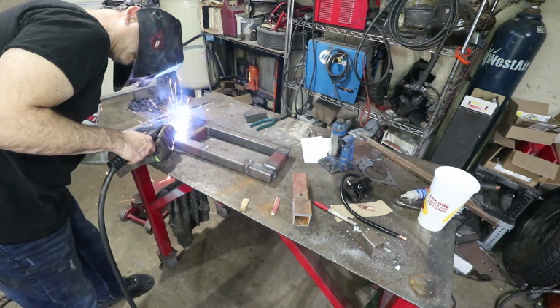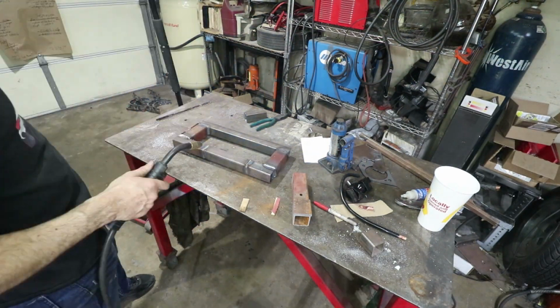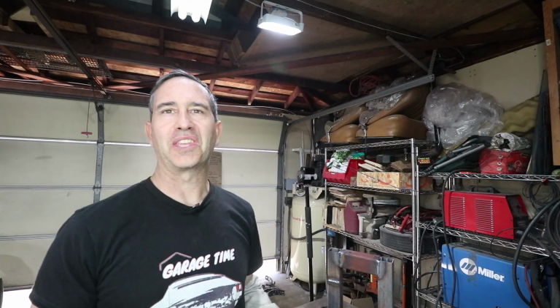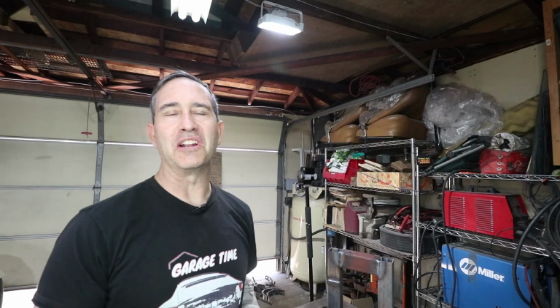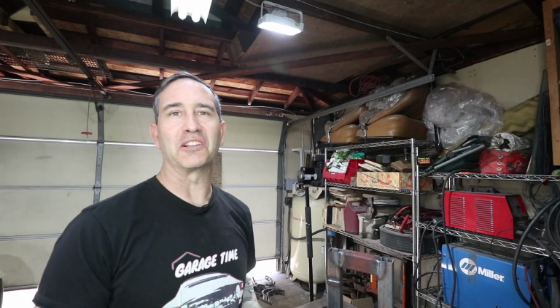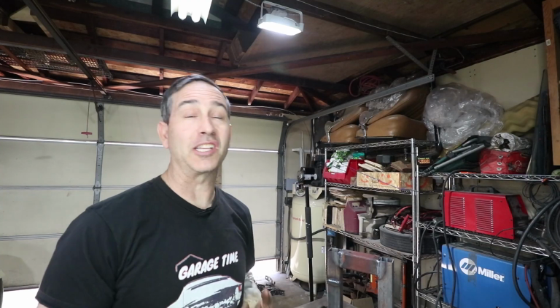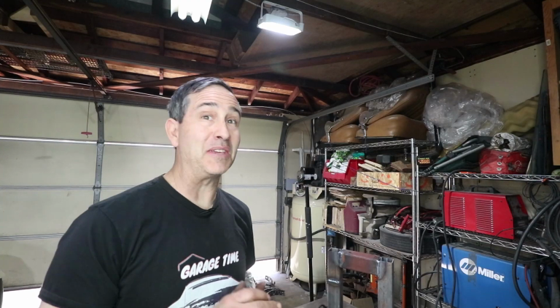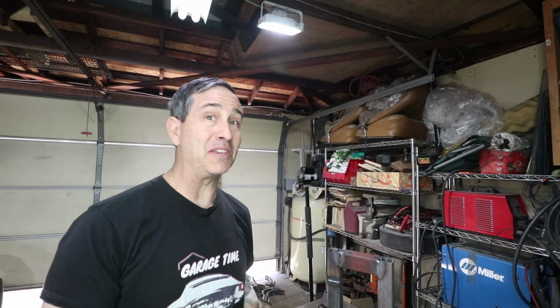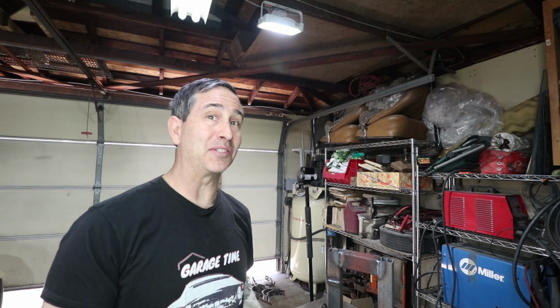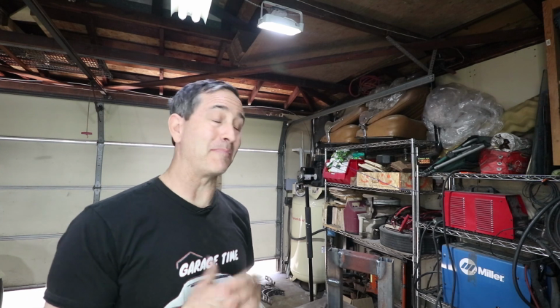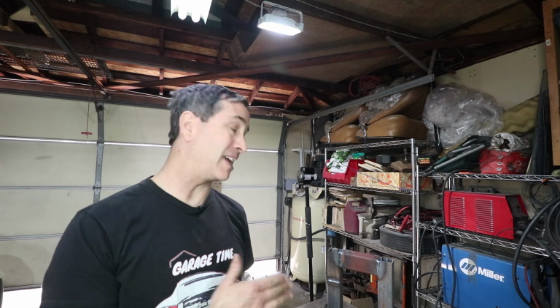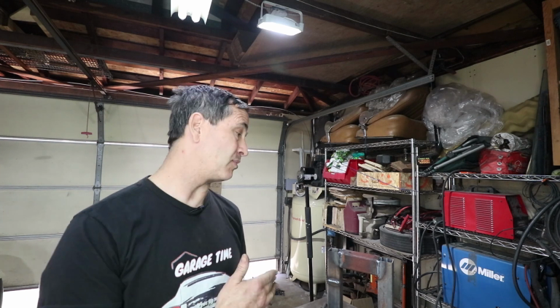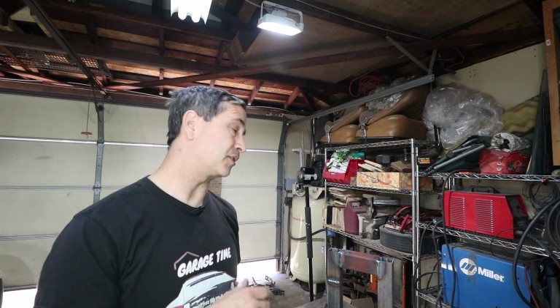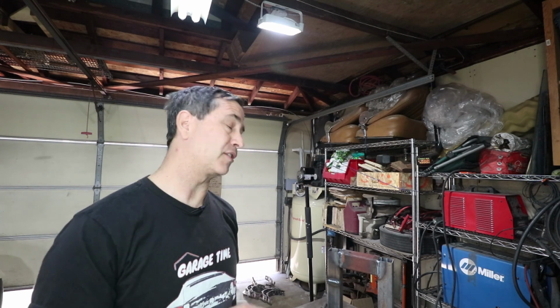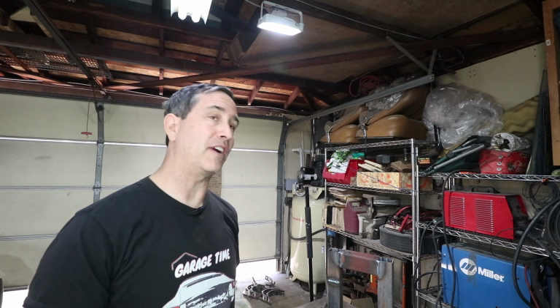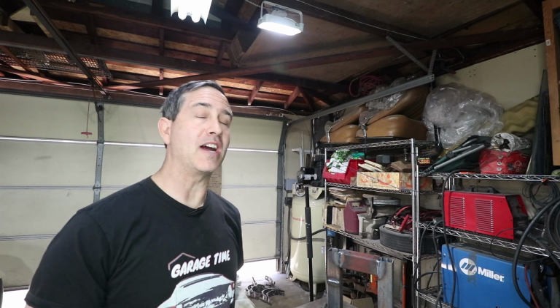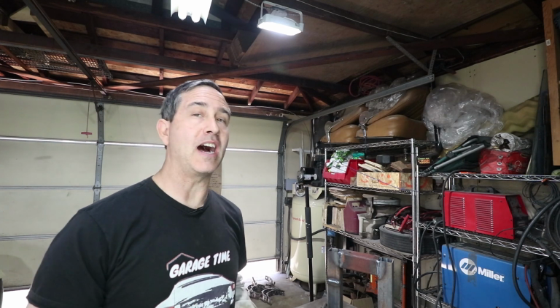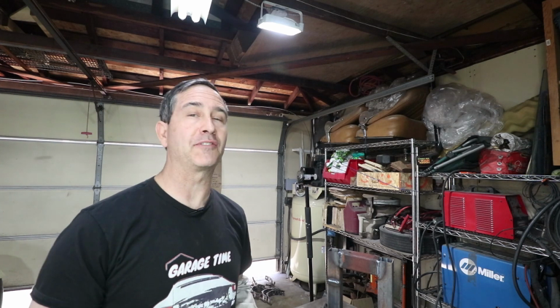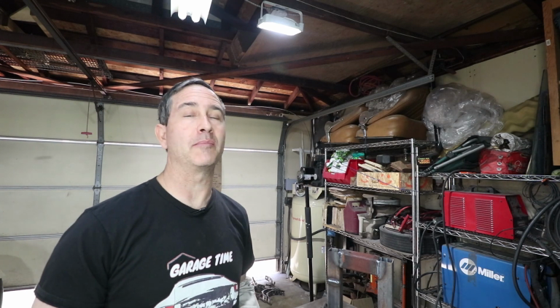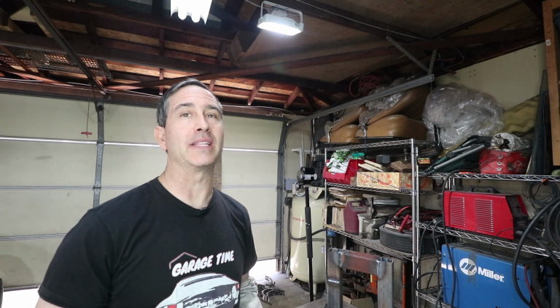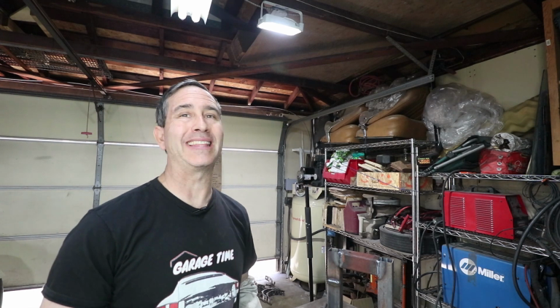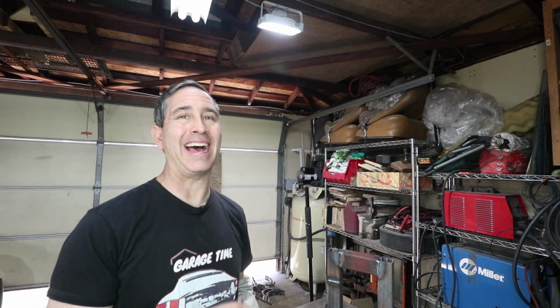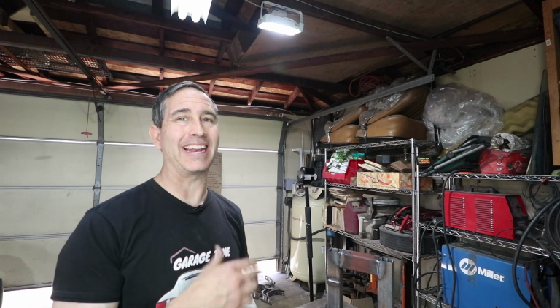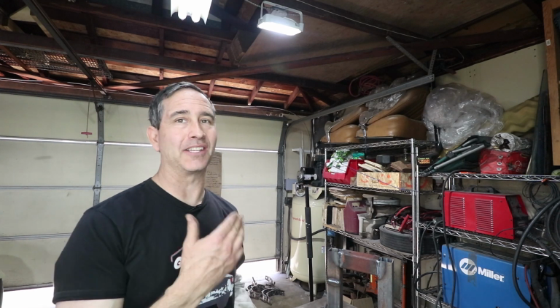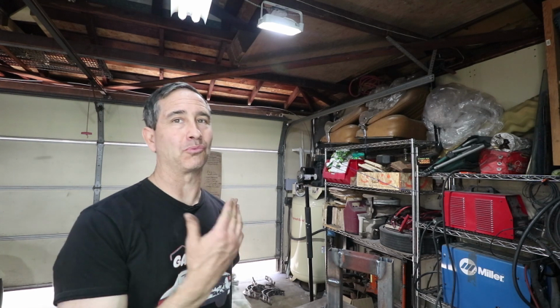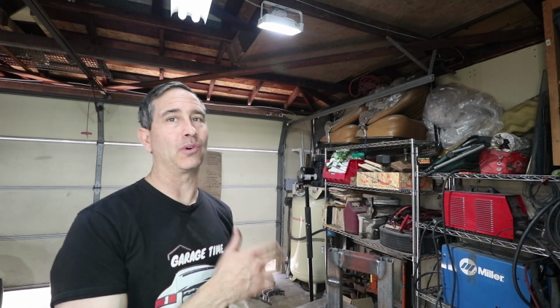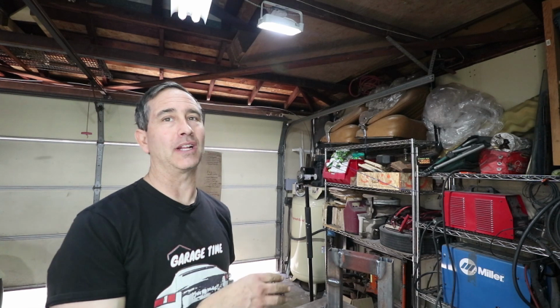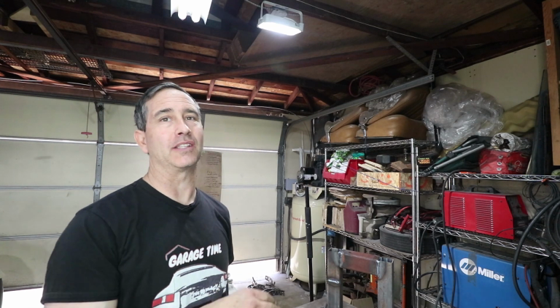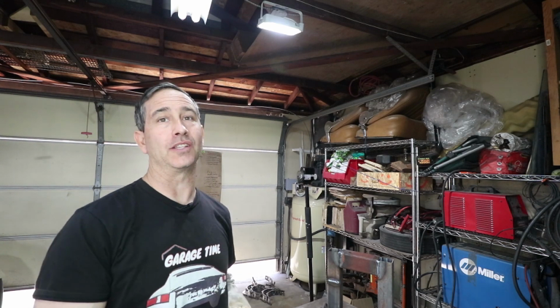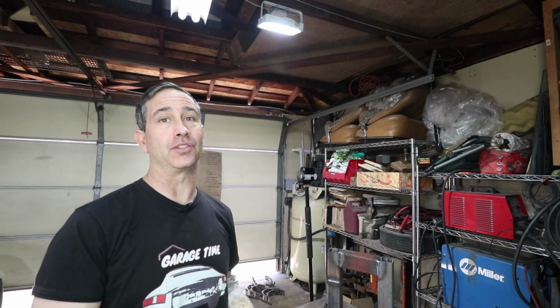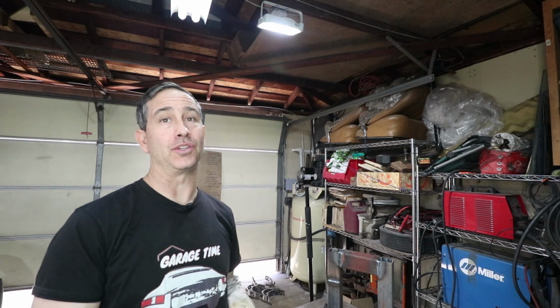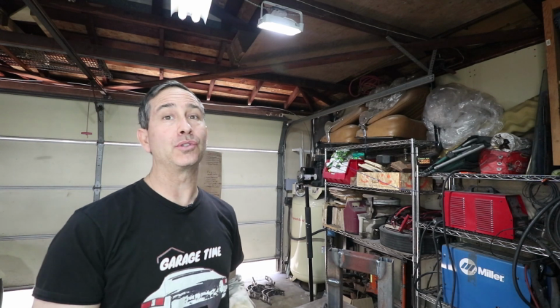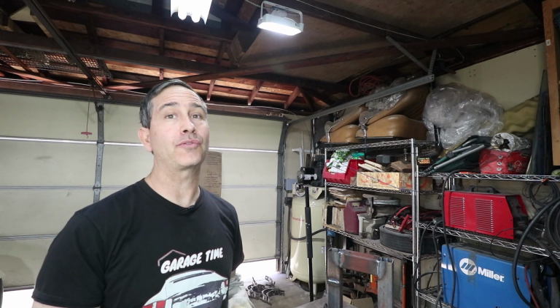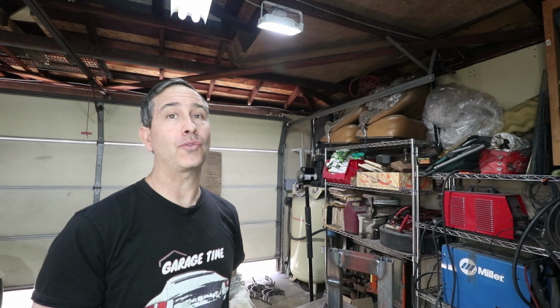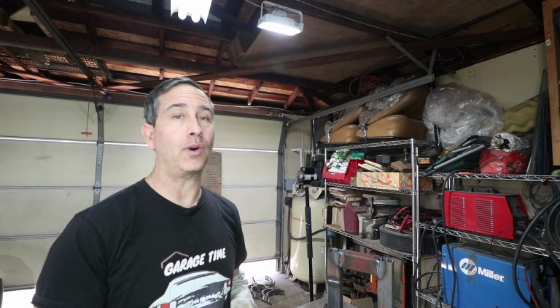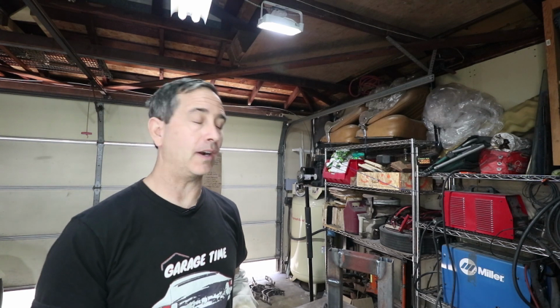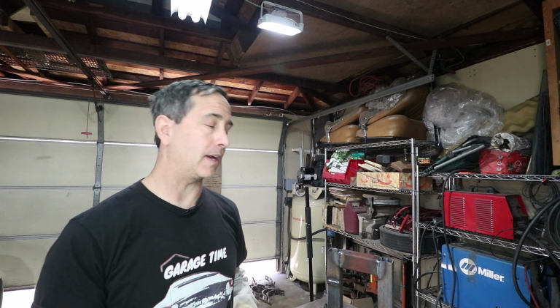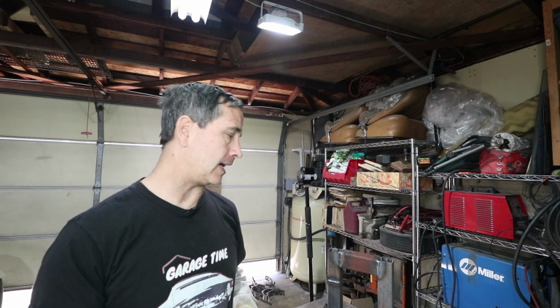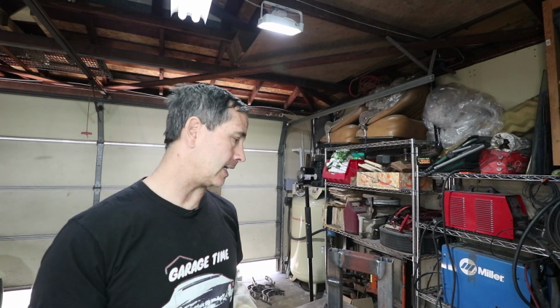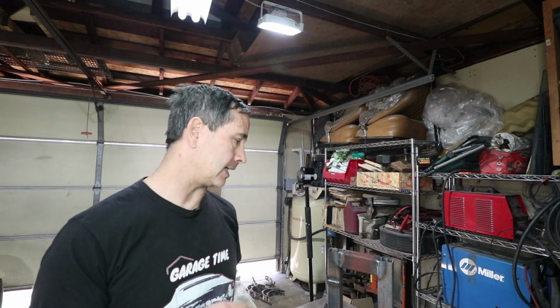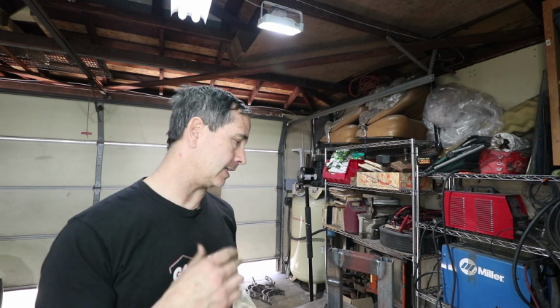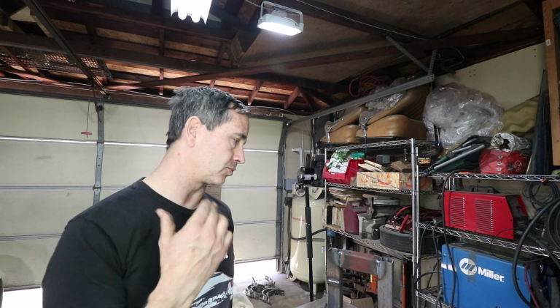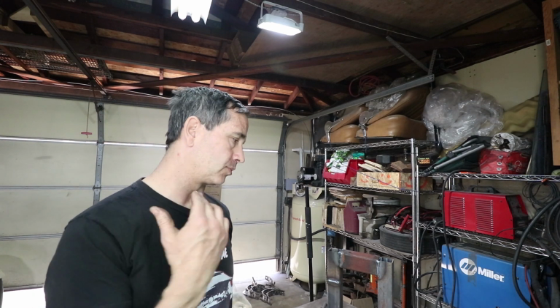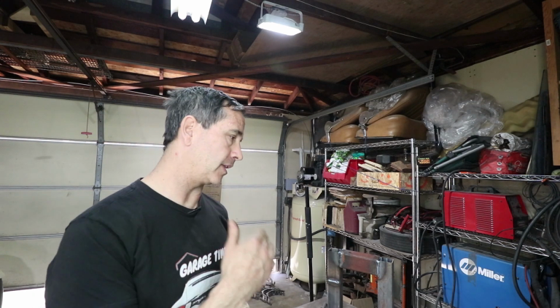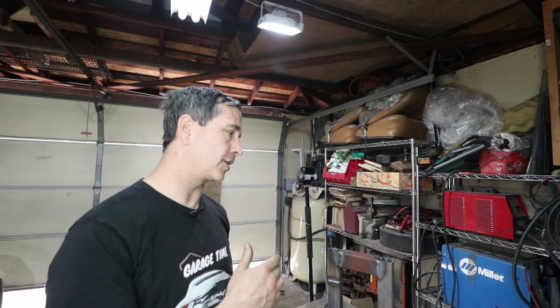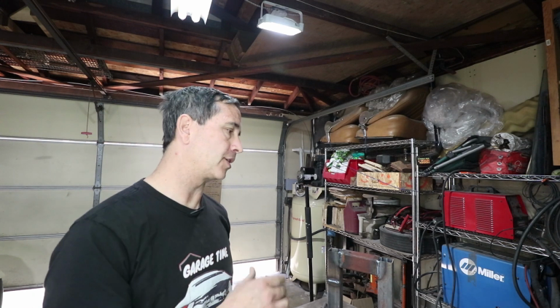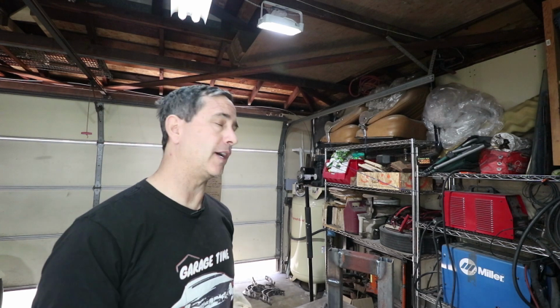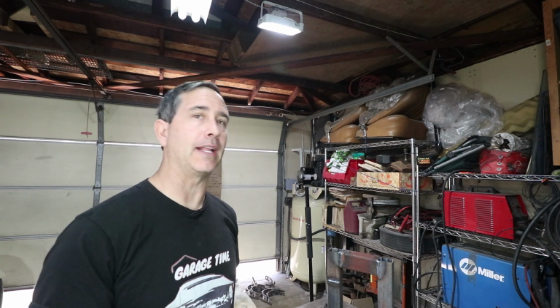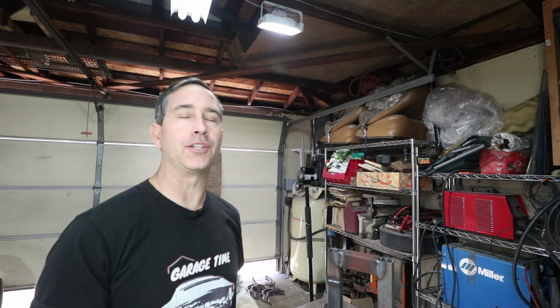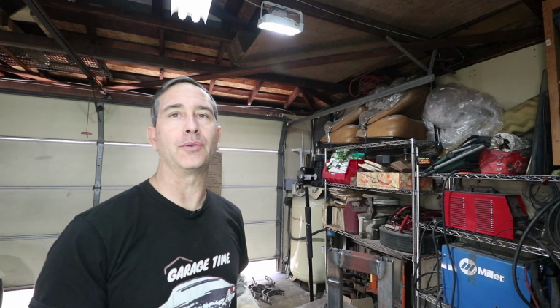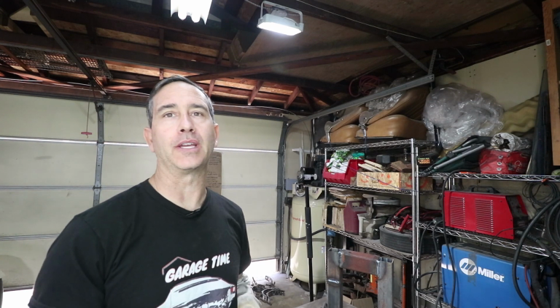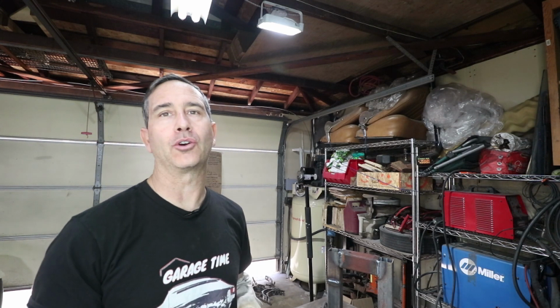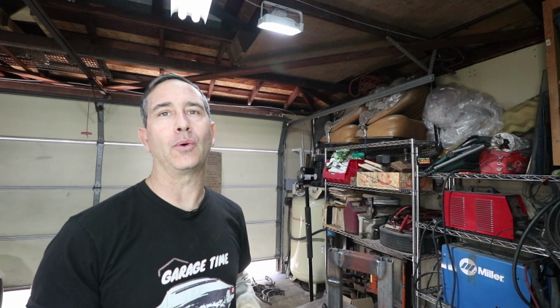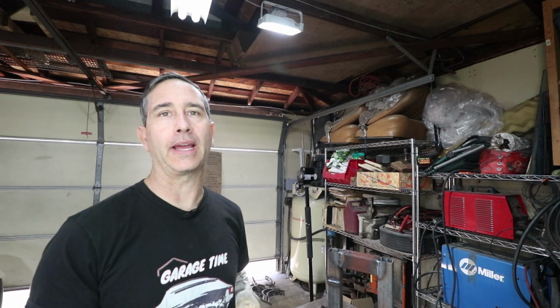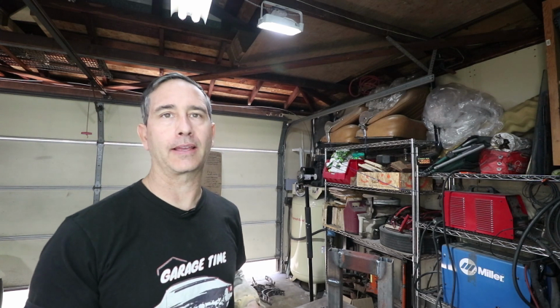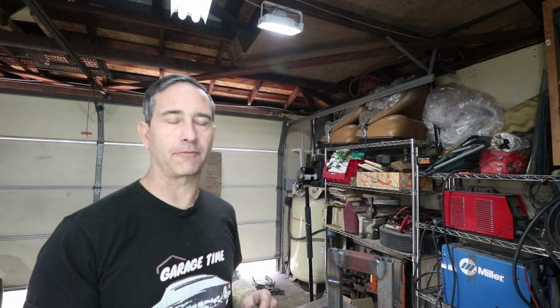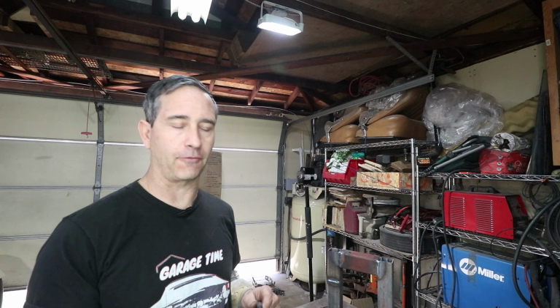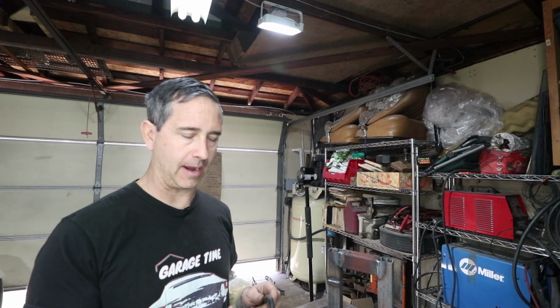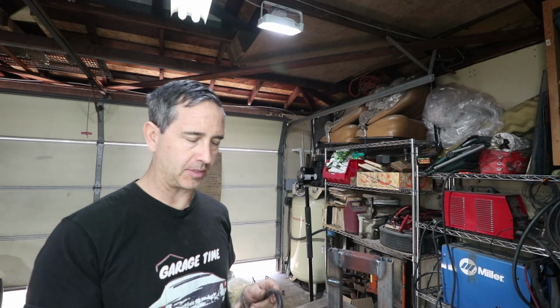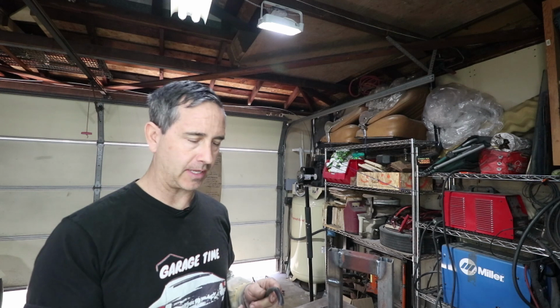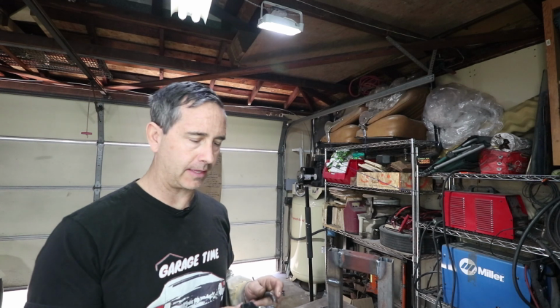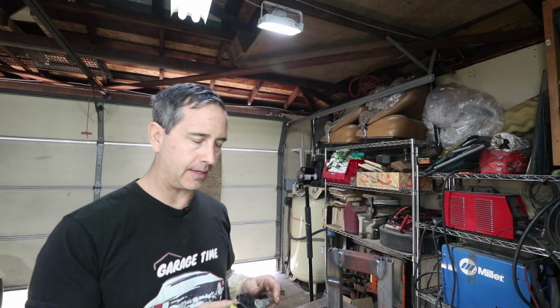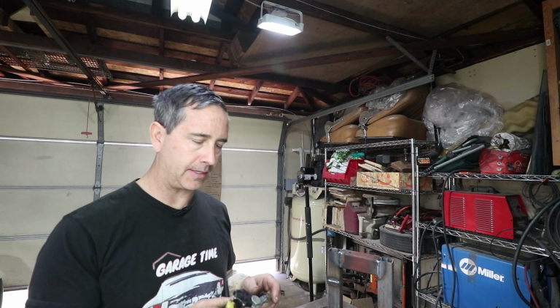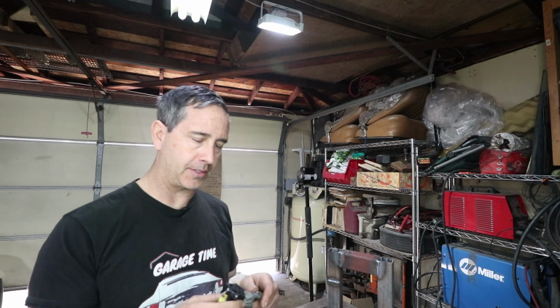You don't see me use the MIG welder very often, but that is what it is used for. It's really good at doing quick frames like this.